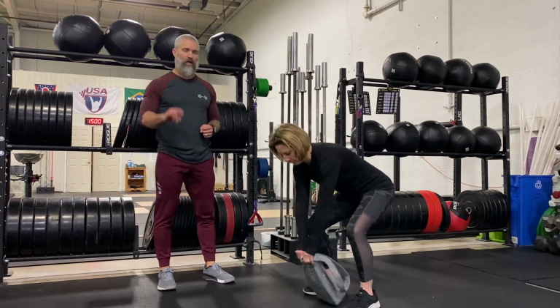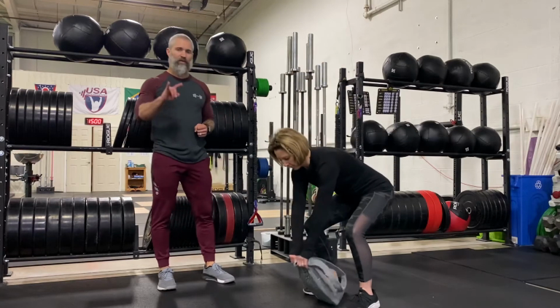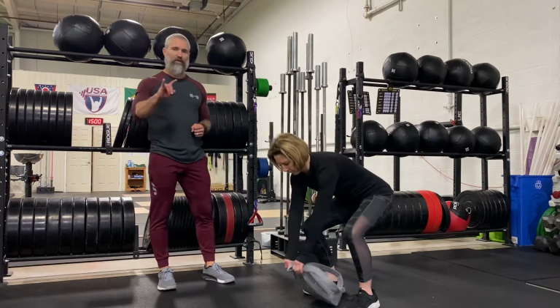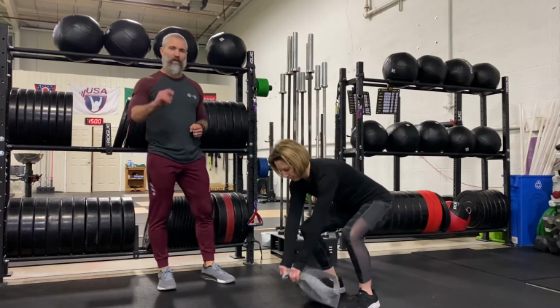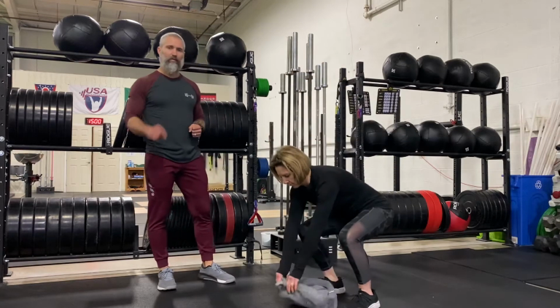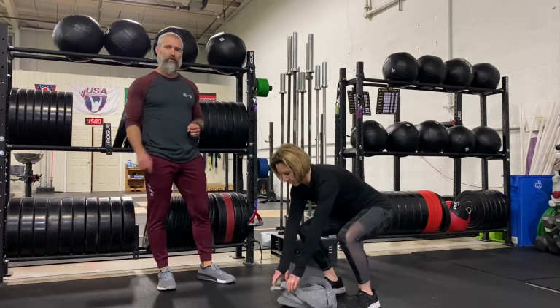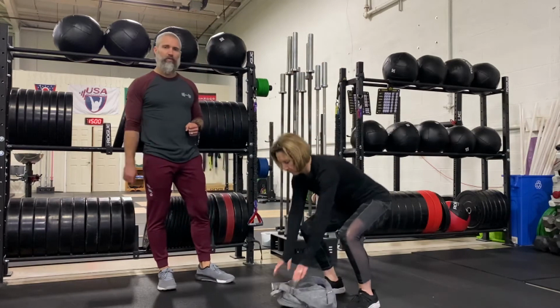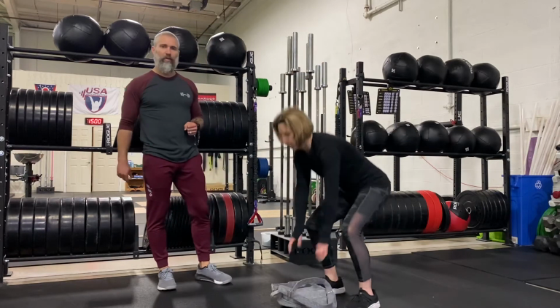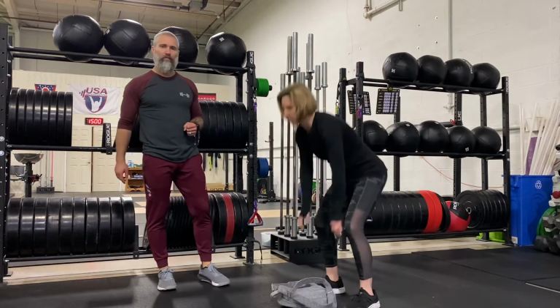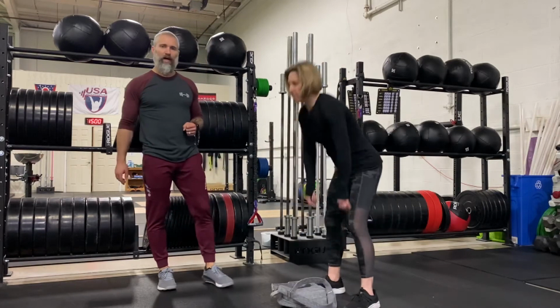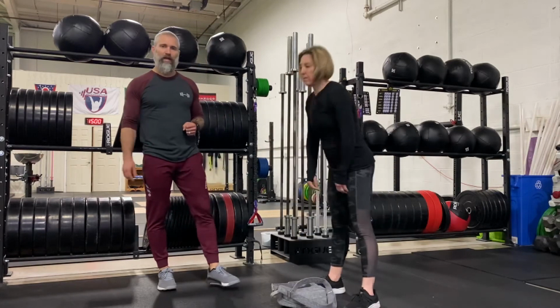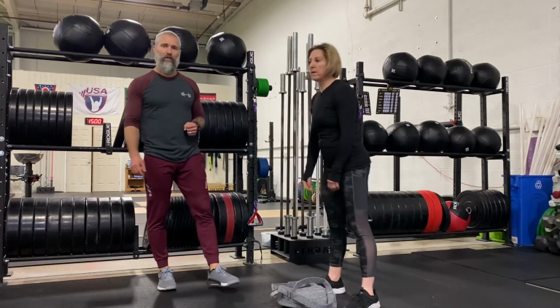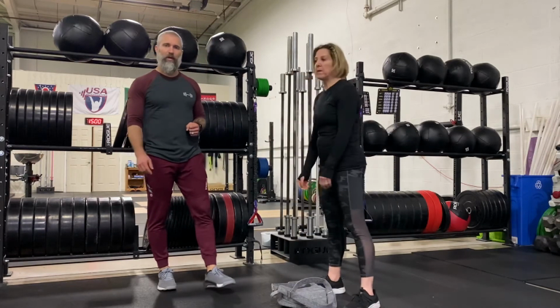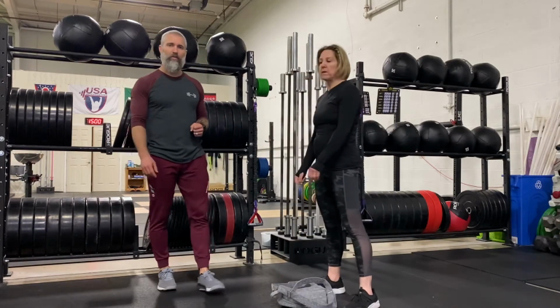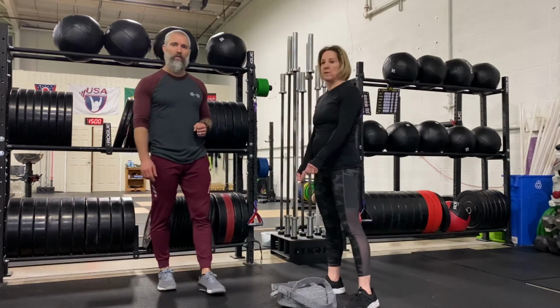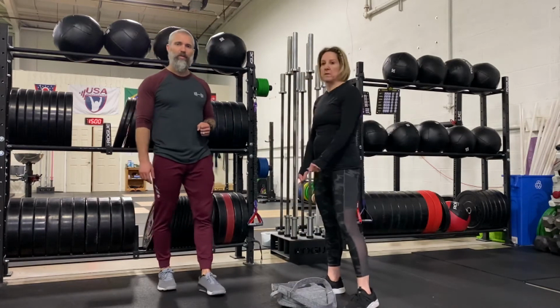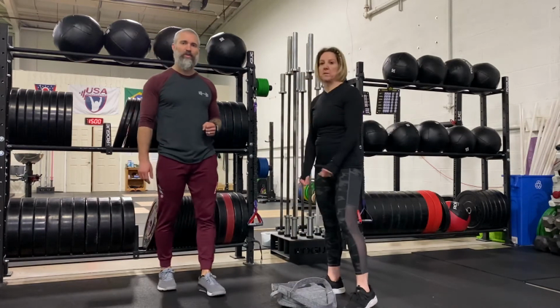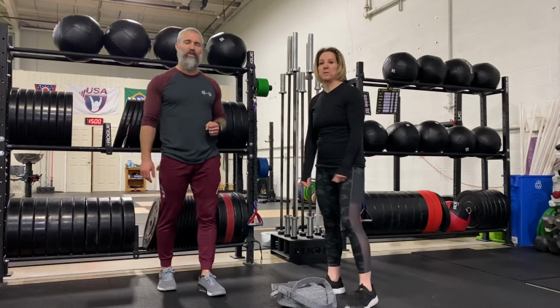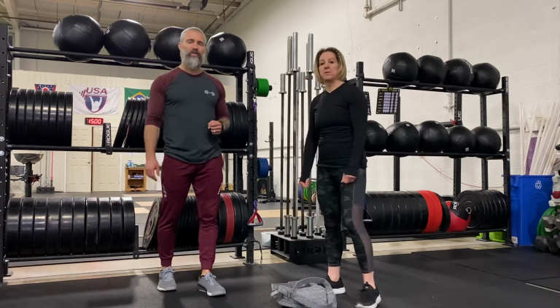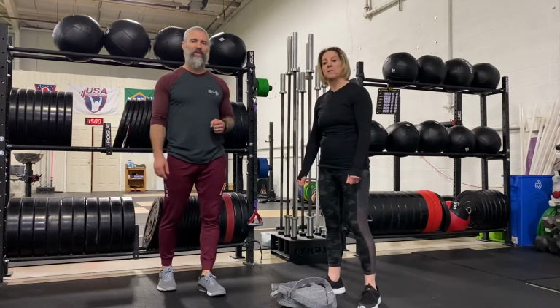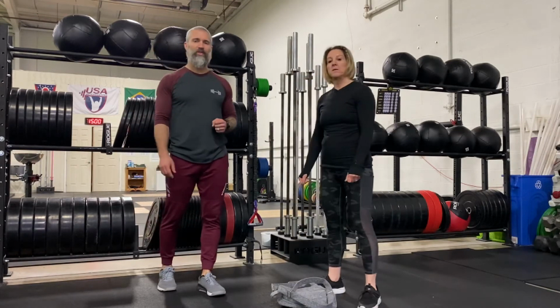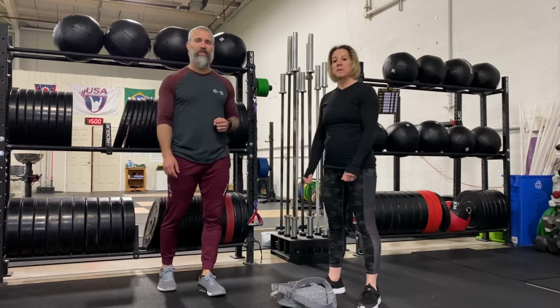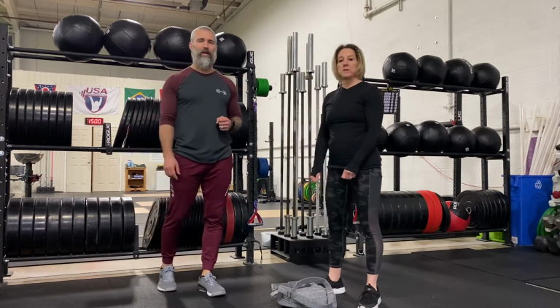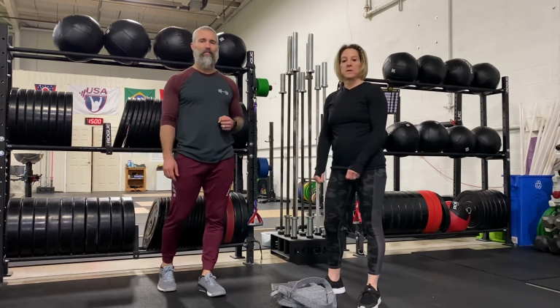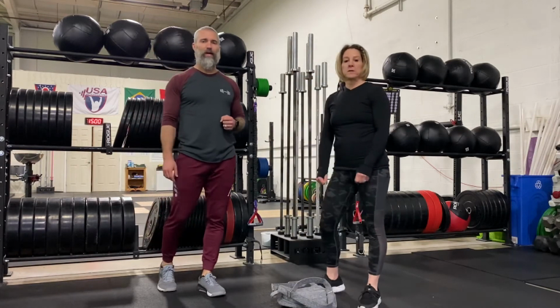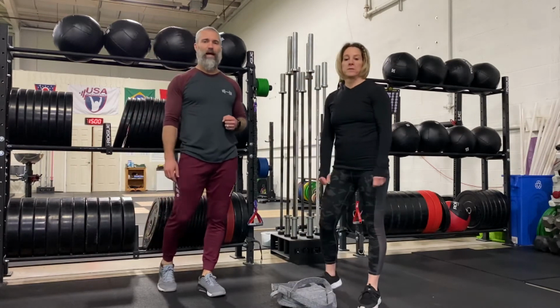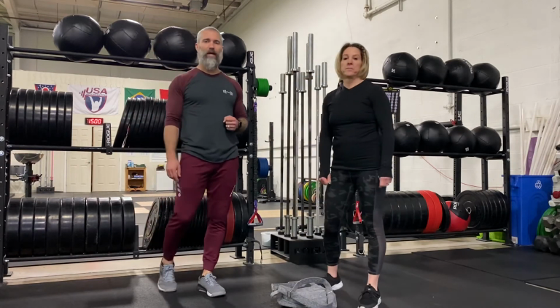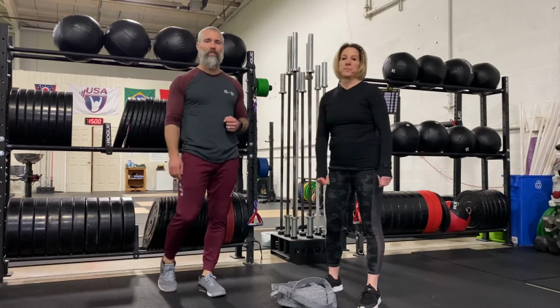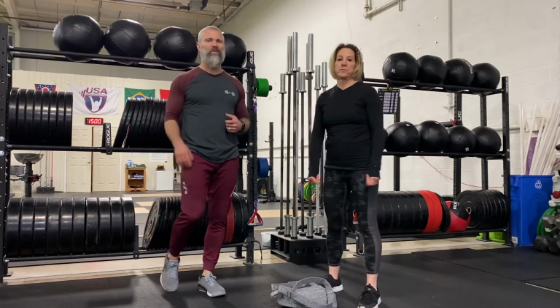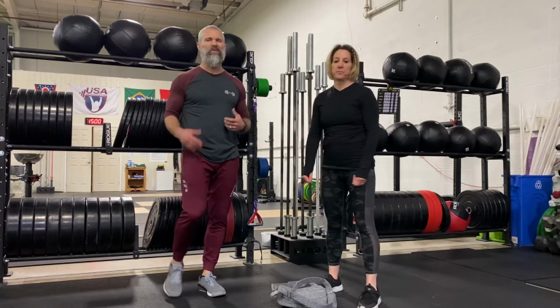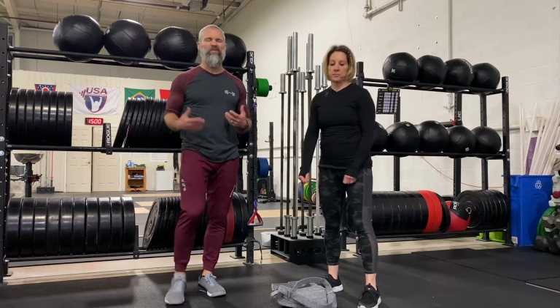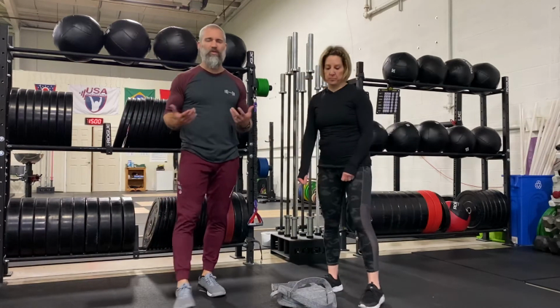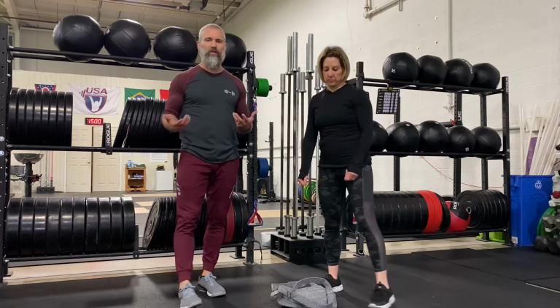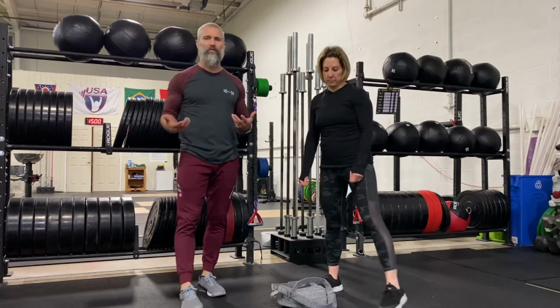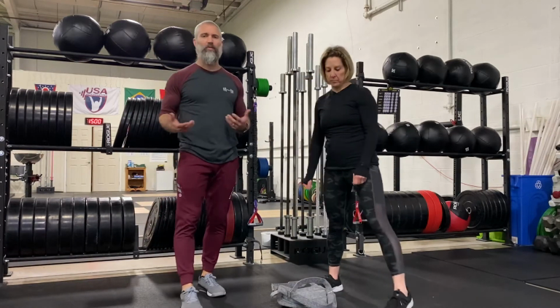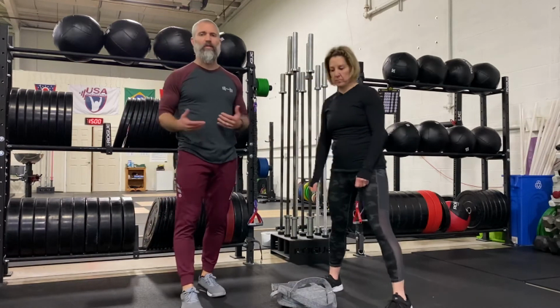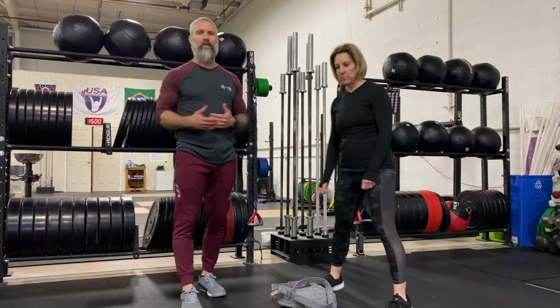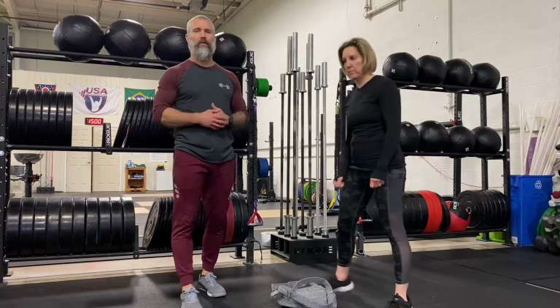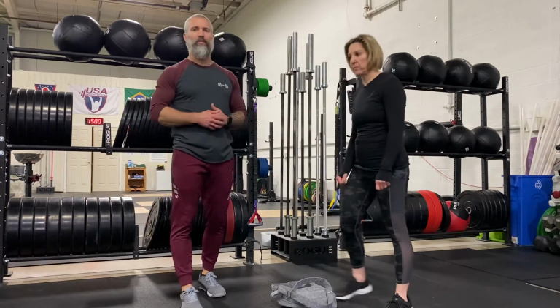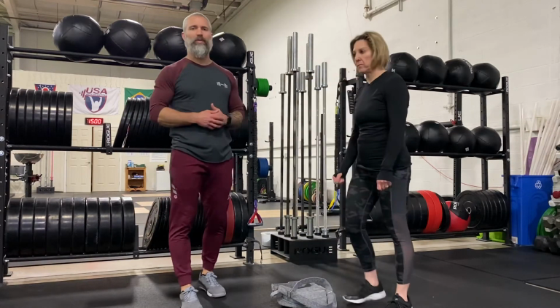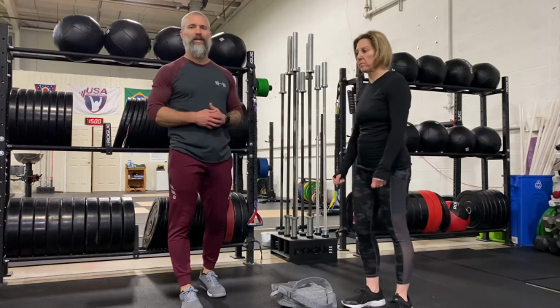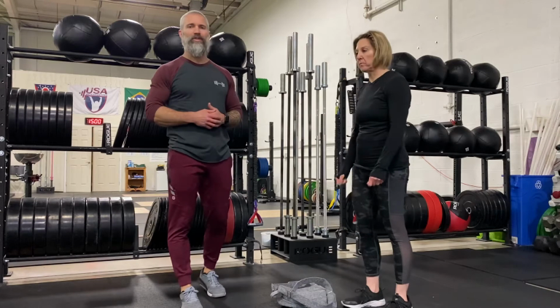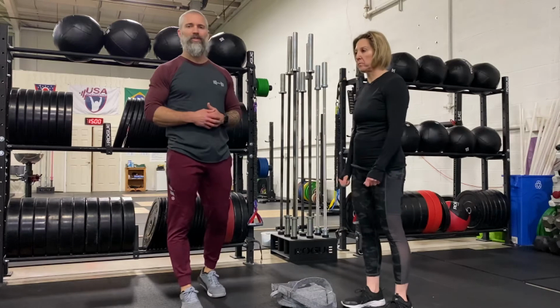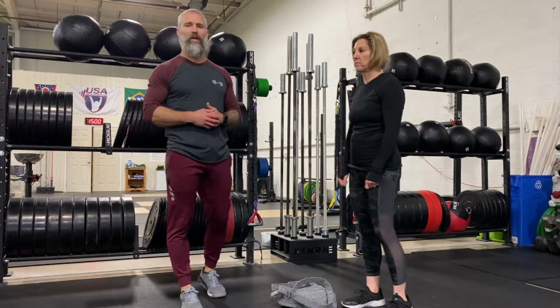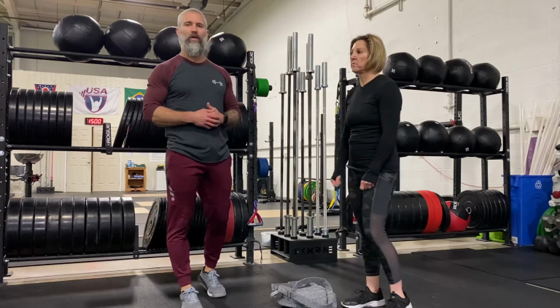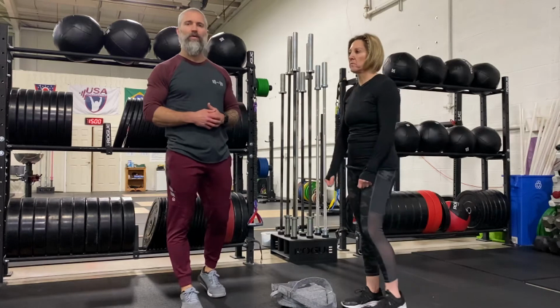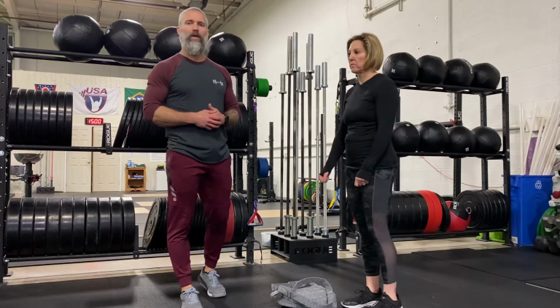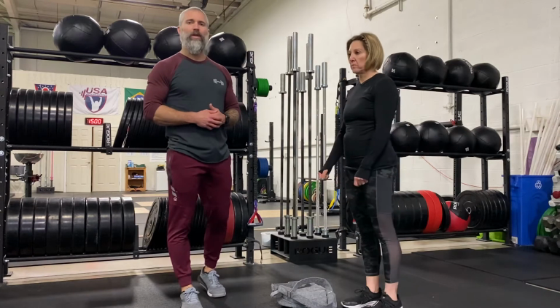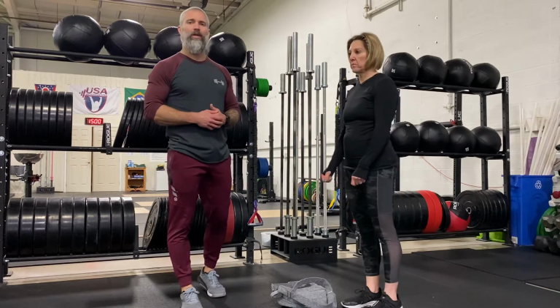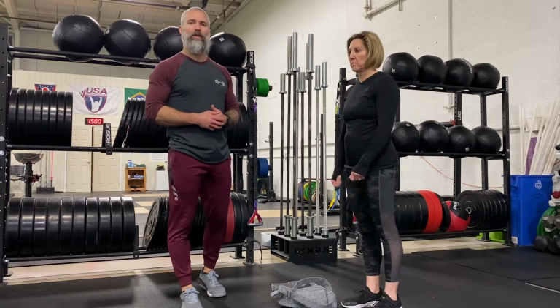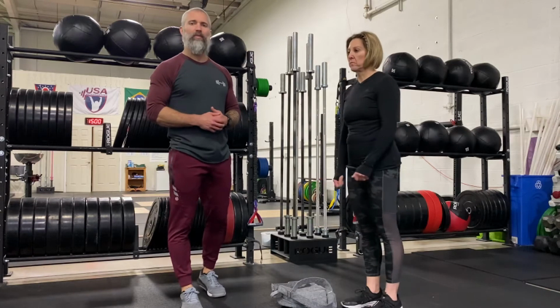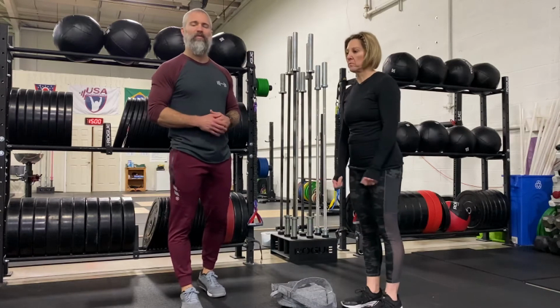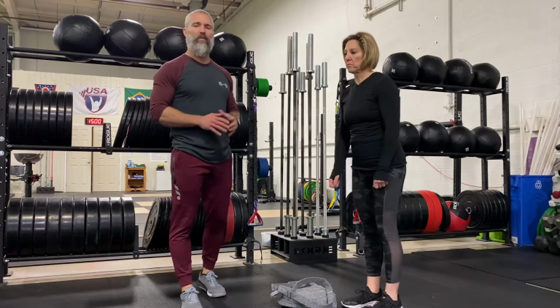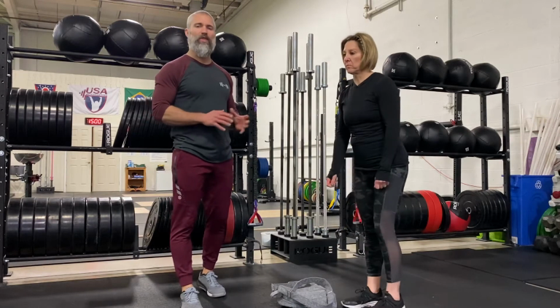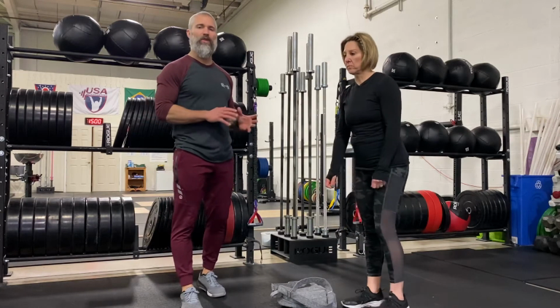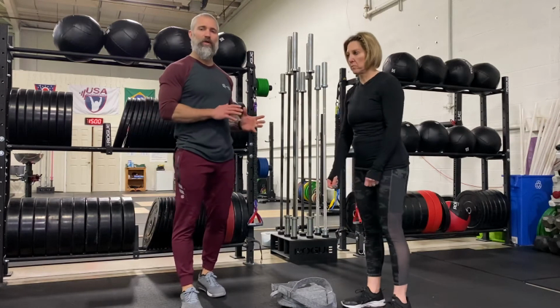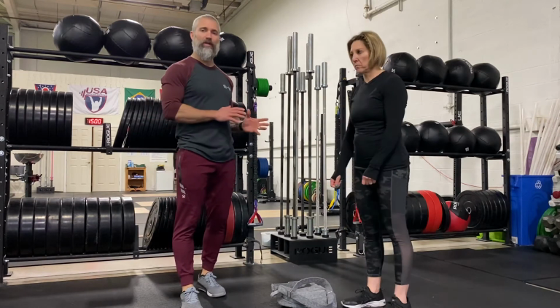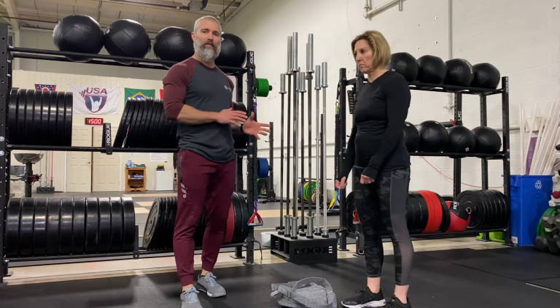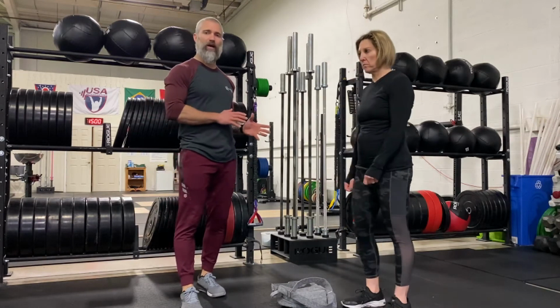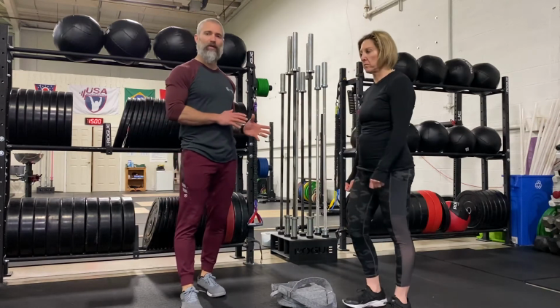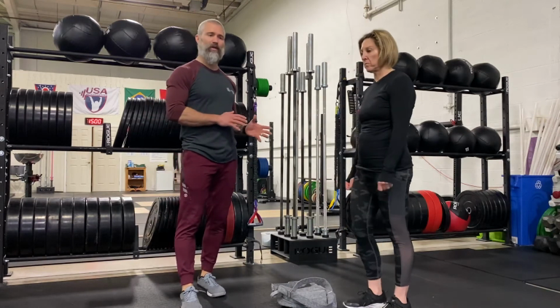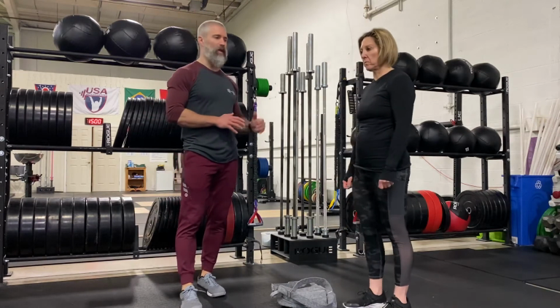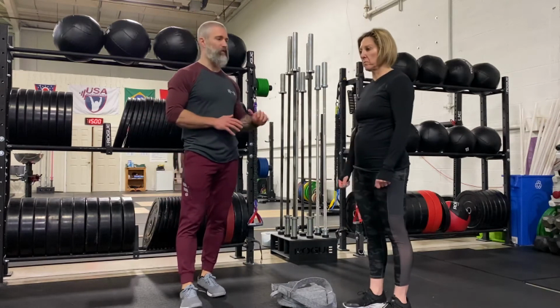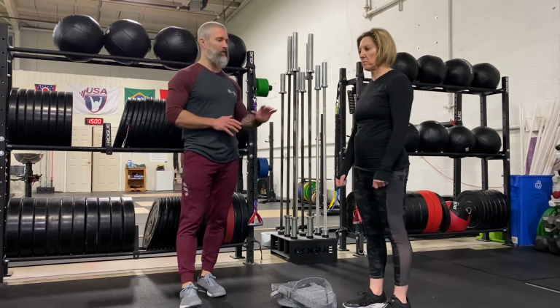Second movement, bodyweight movement. She's going to step back. We reviewed this movement a couple days ago. You're going to perform 30 mountain climbers.